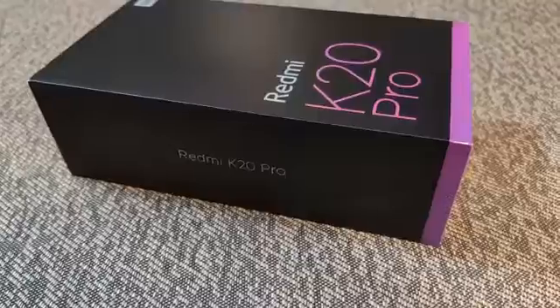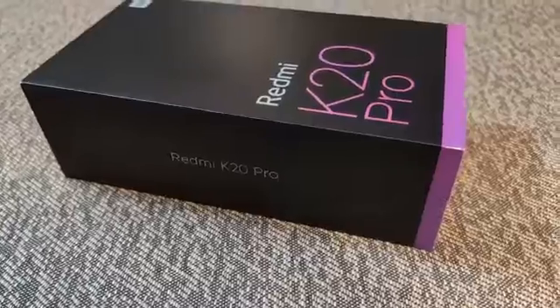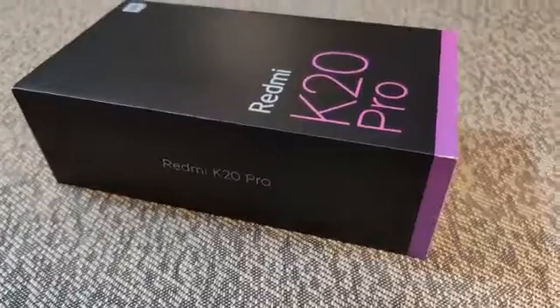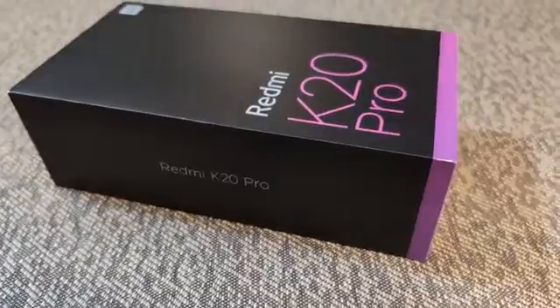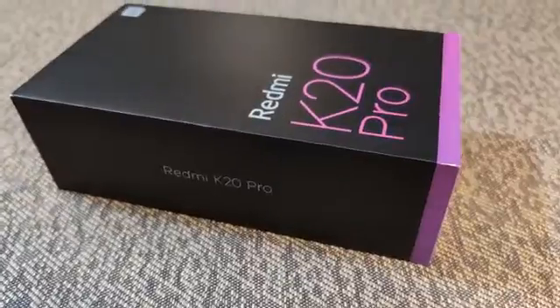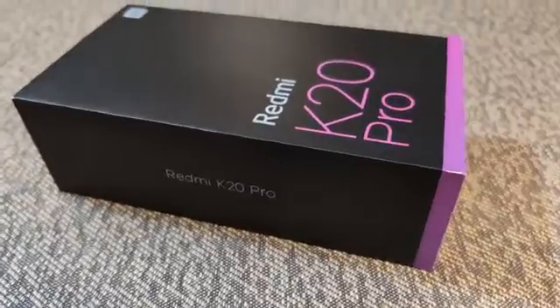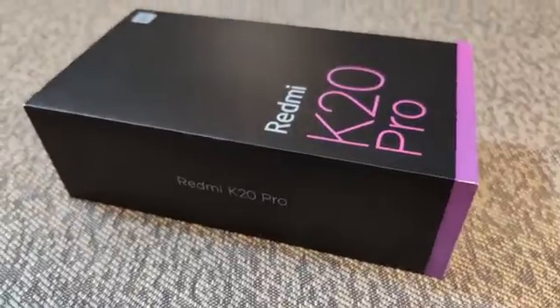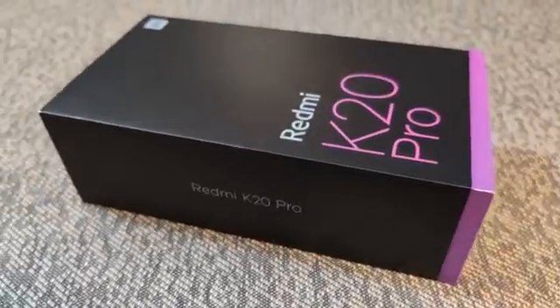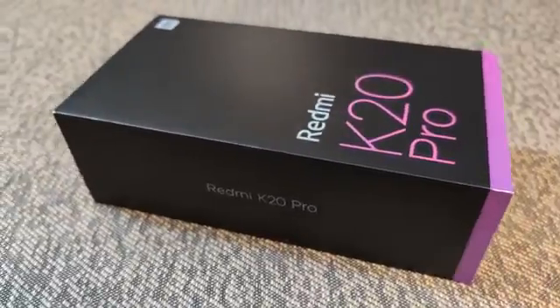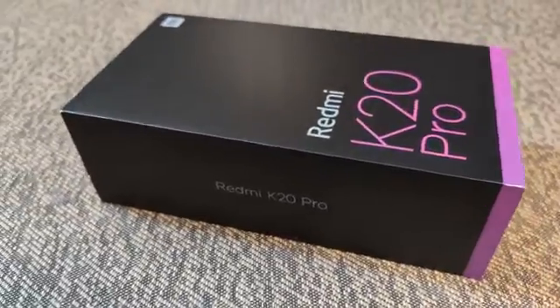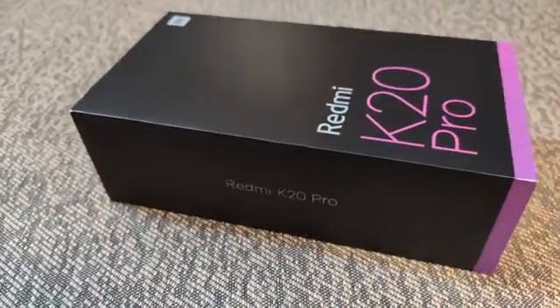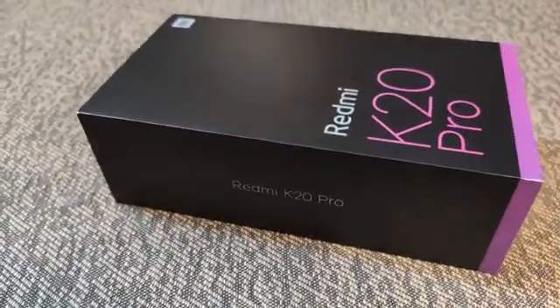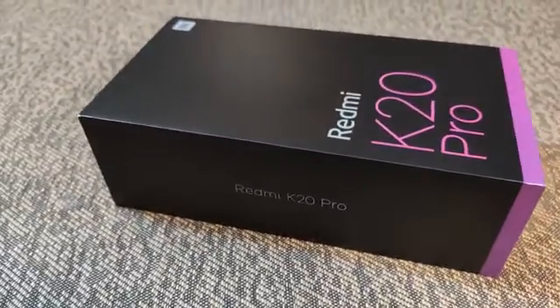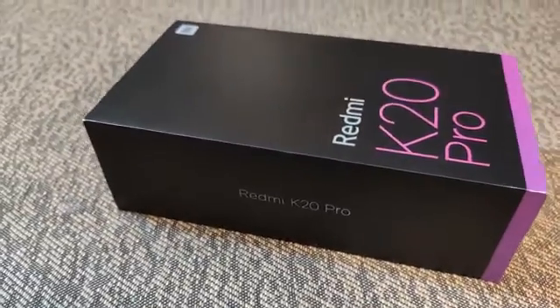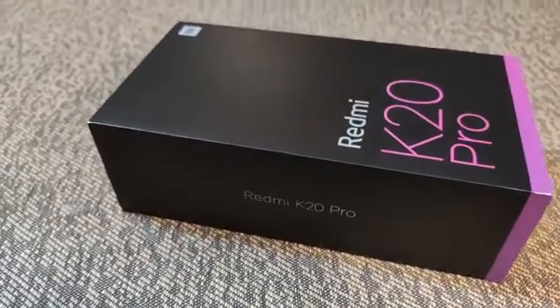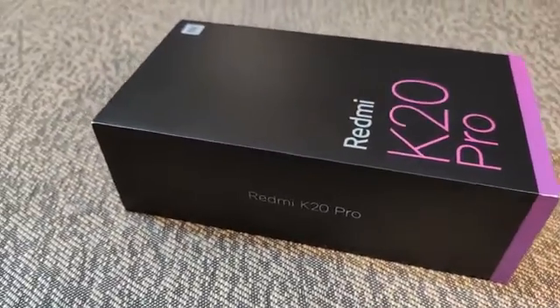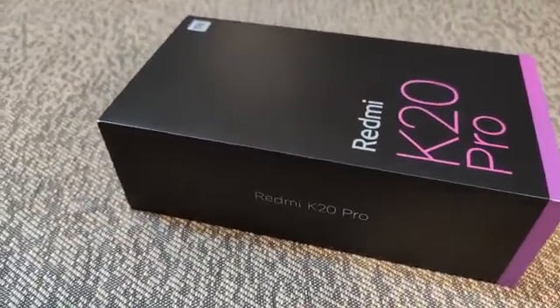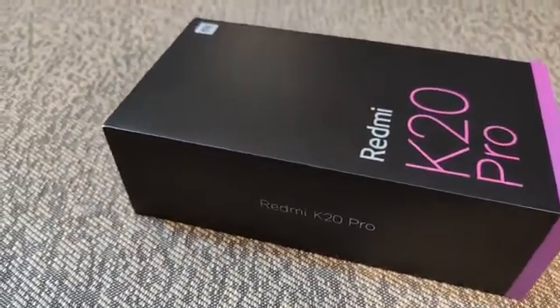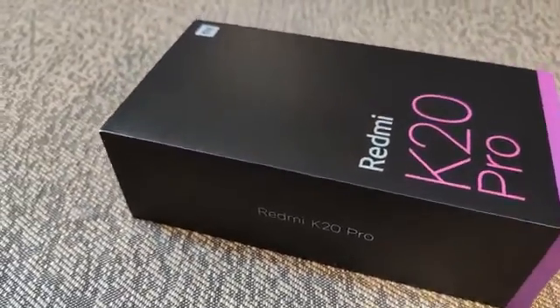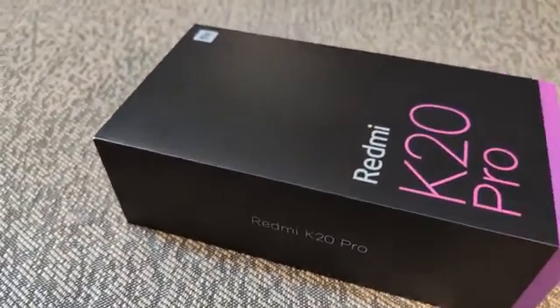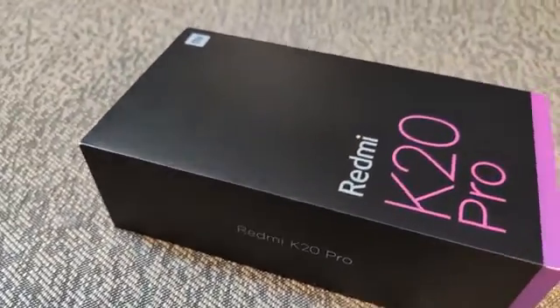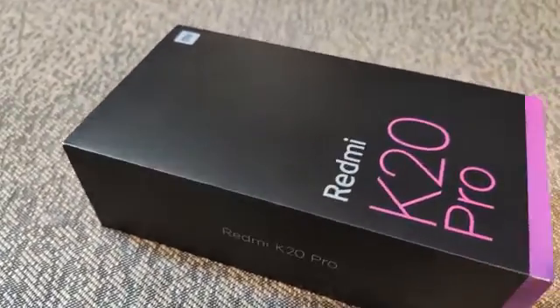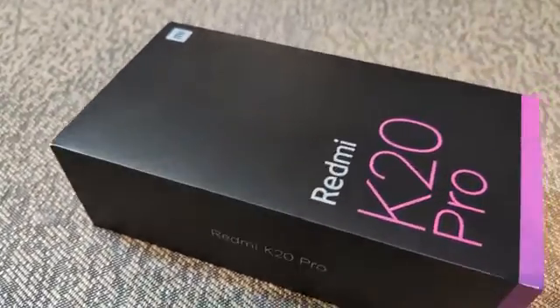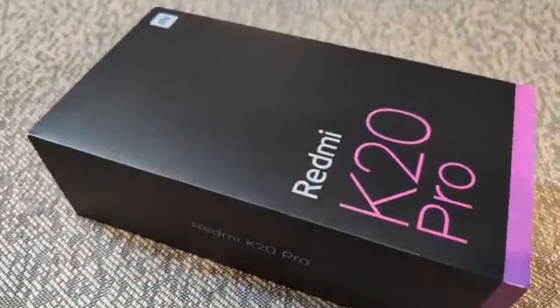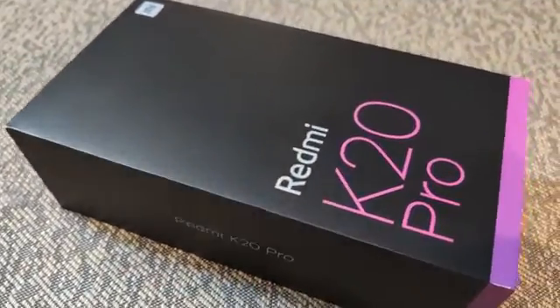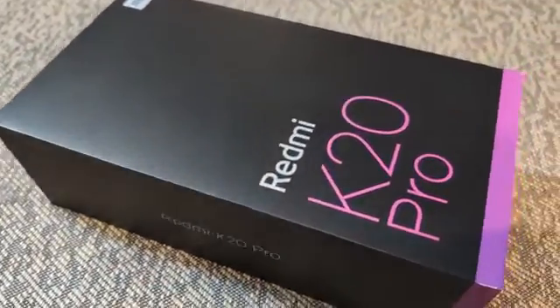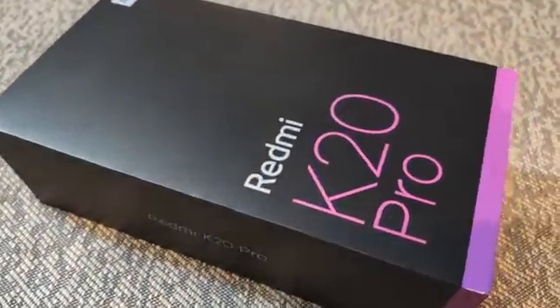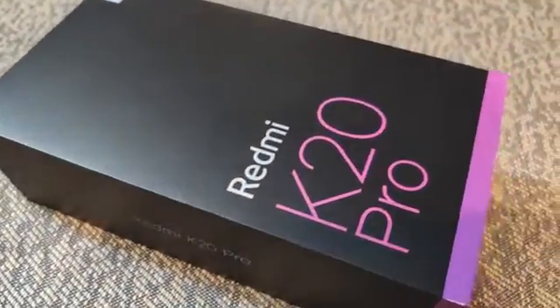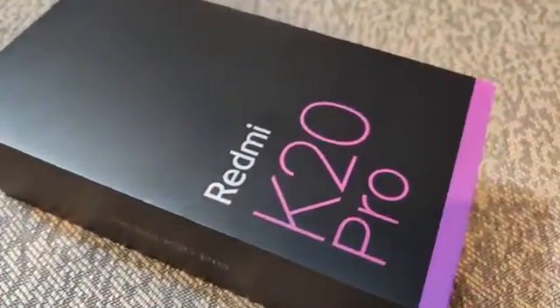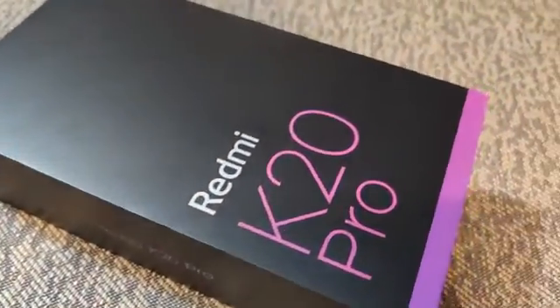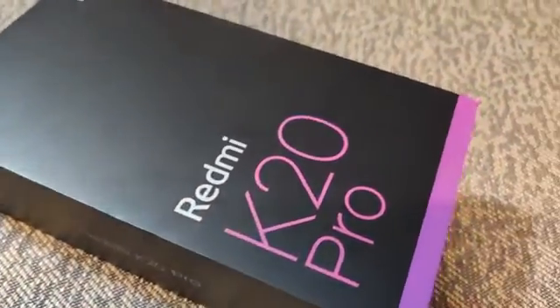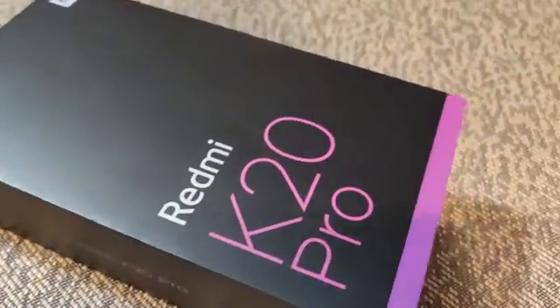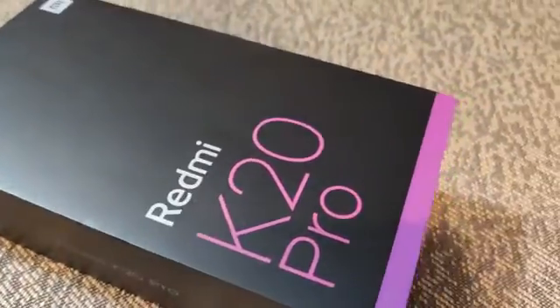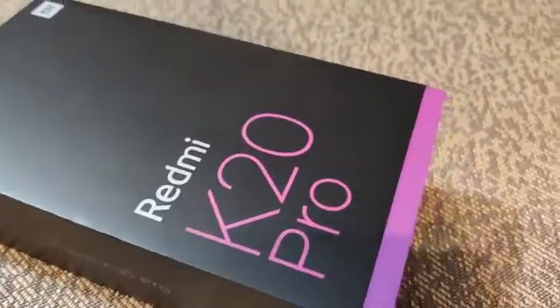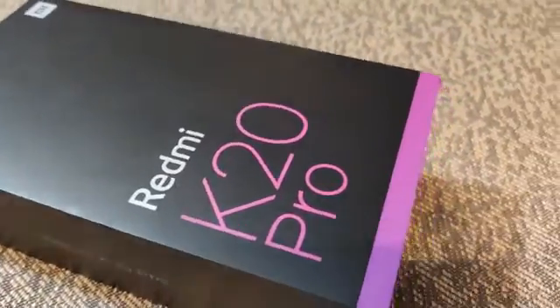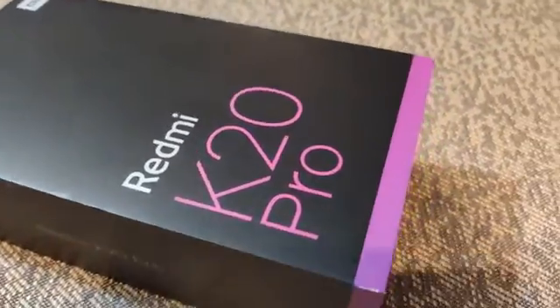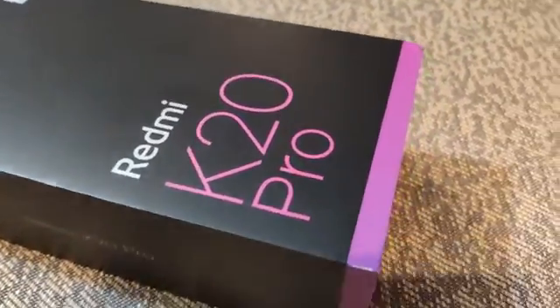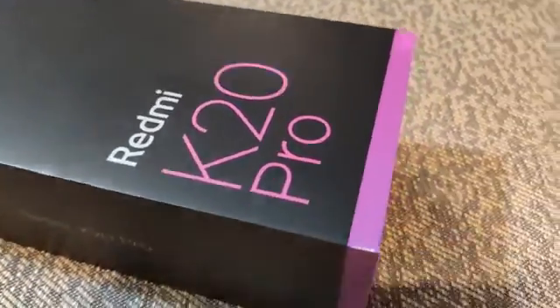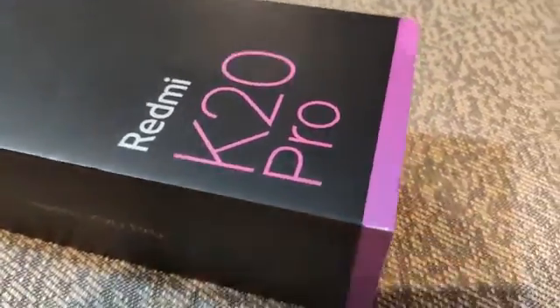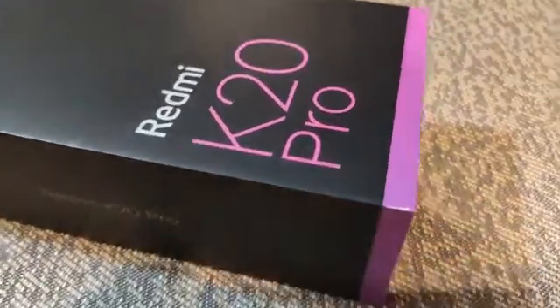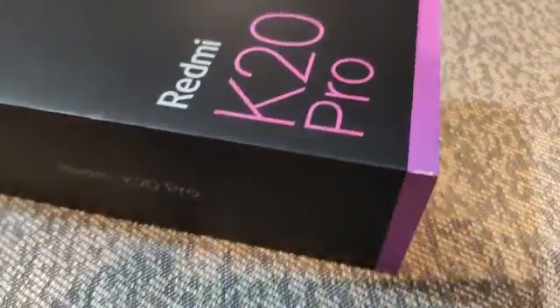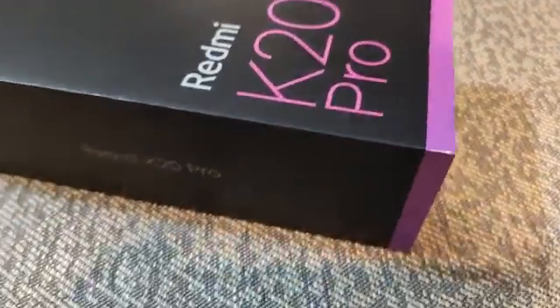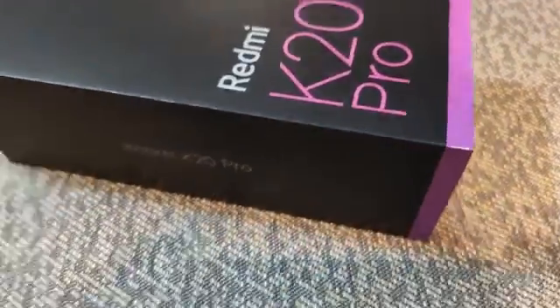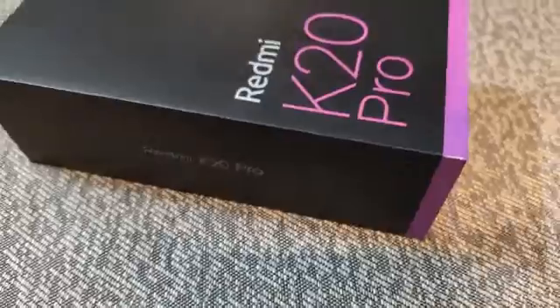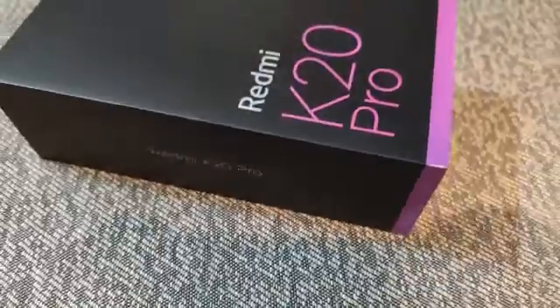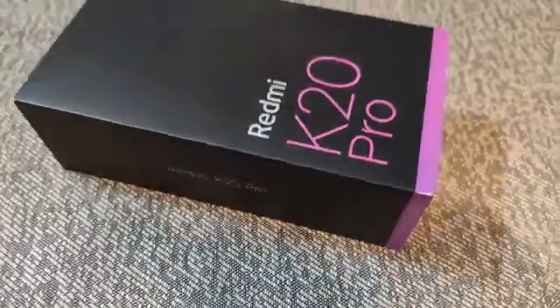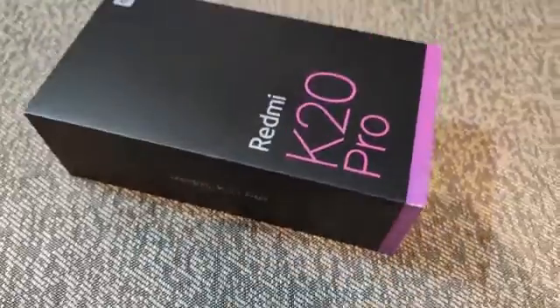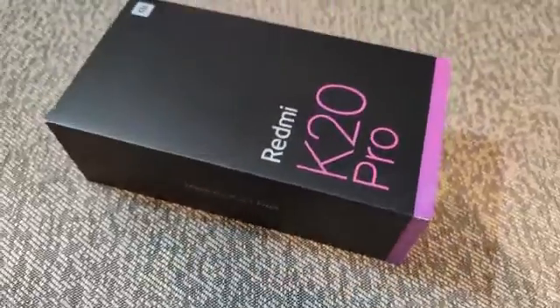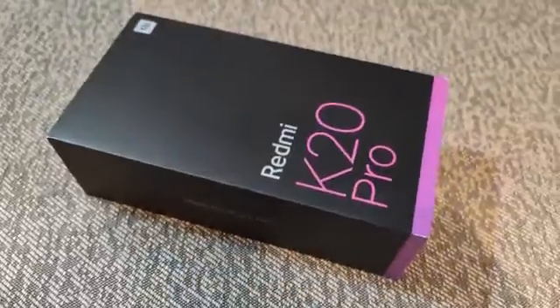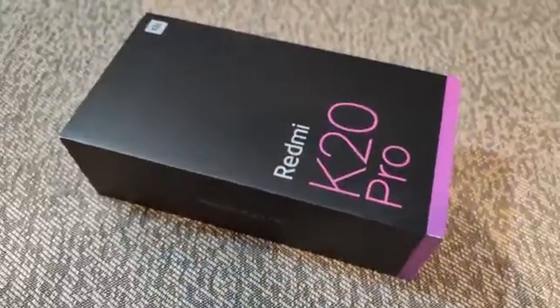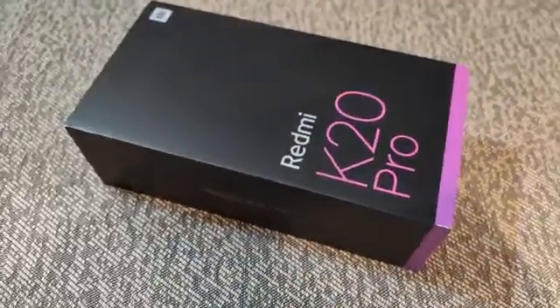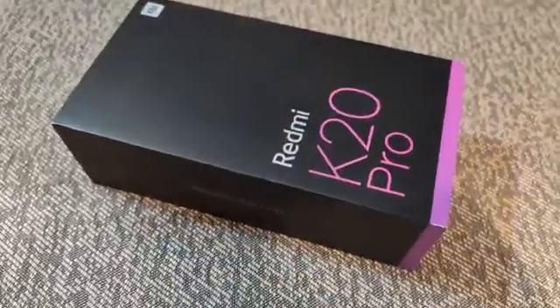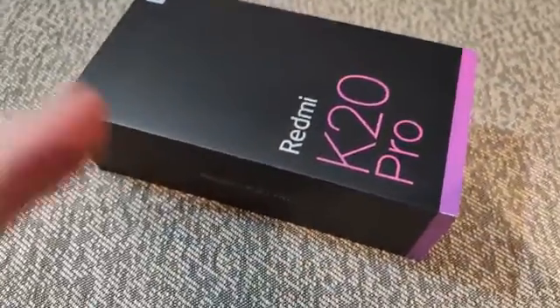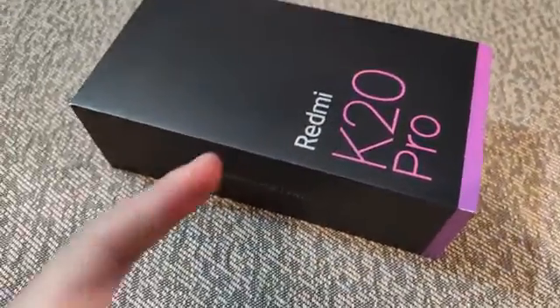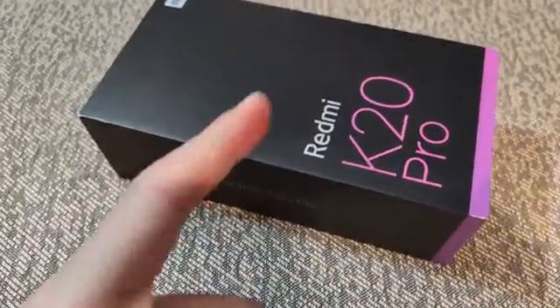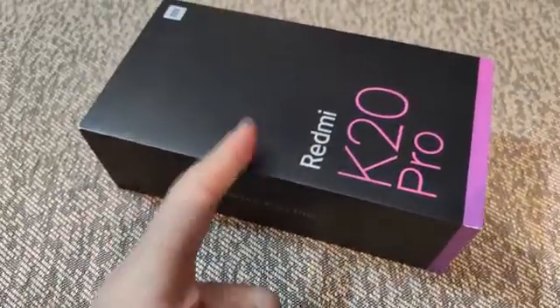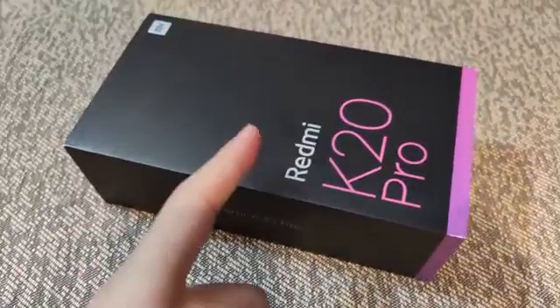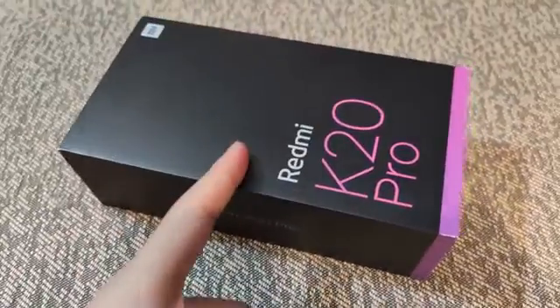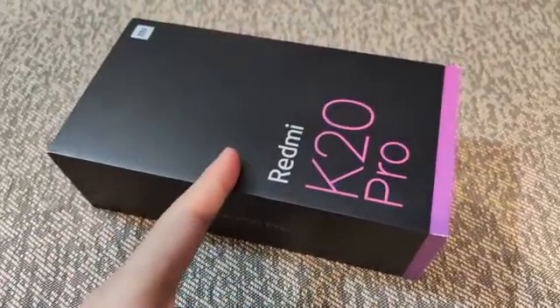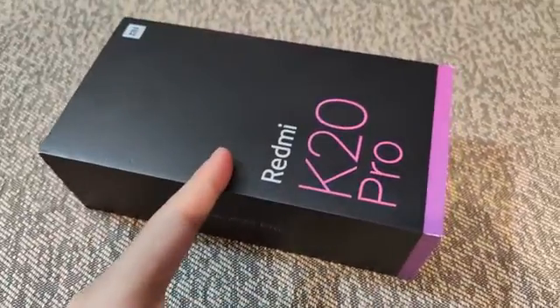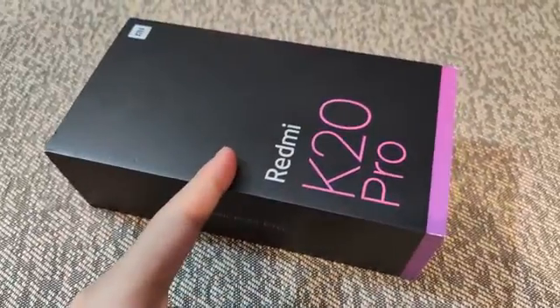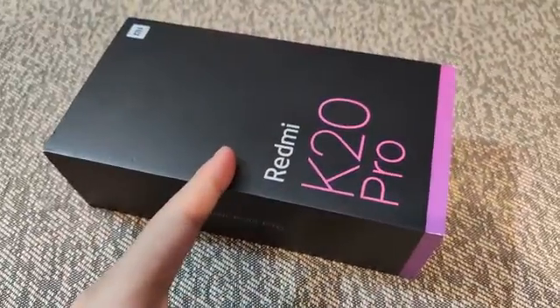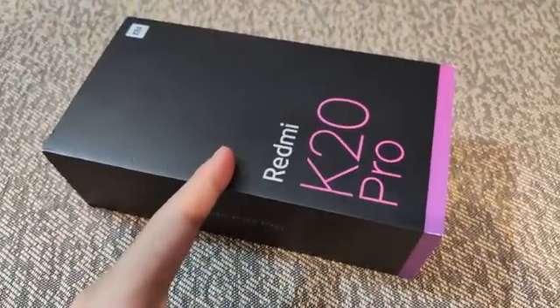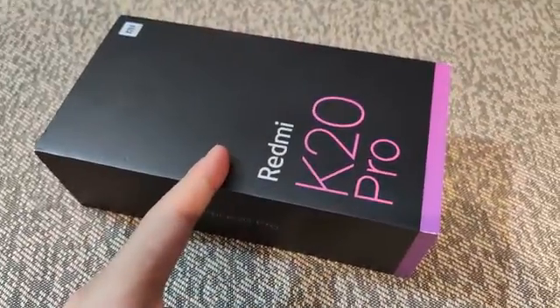Welcome to our channel. This is DHWS Tests. Today, Redmi K20 Pro Unboxing.